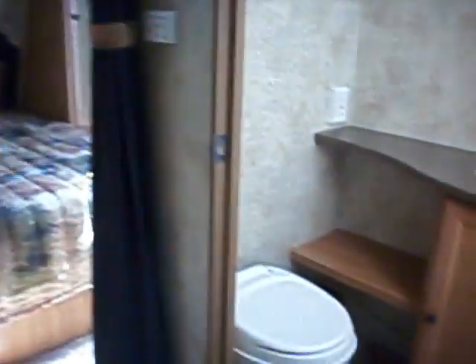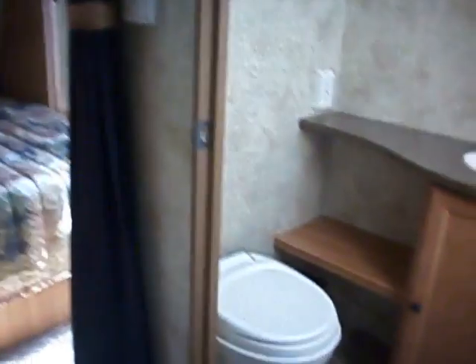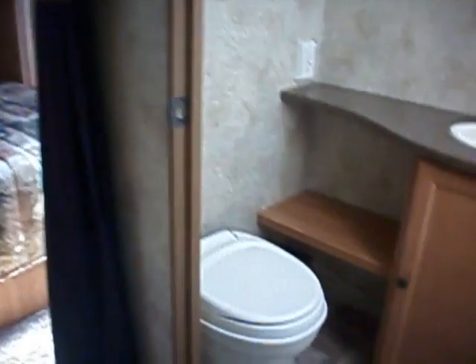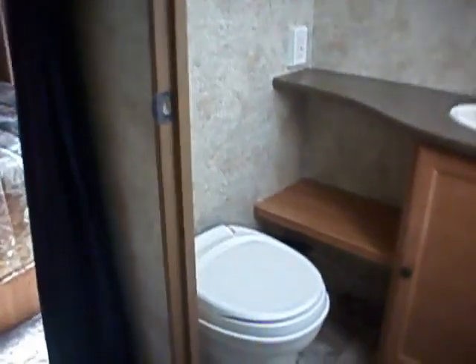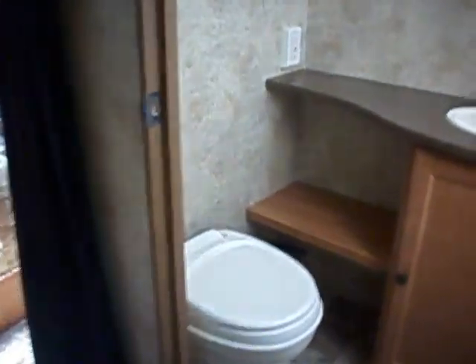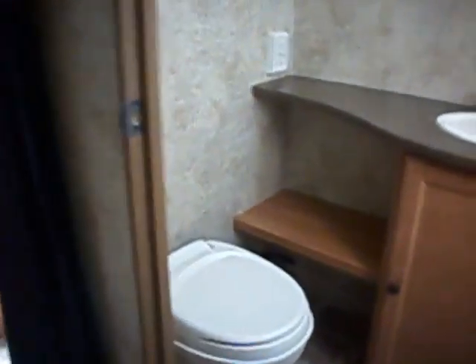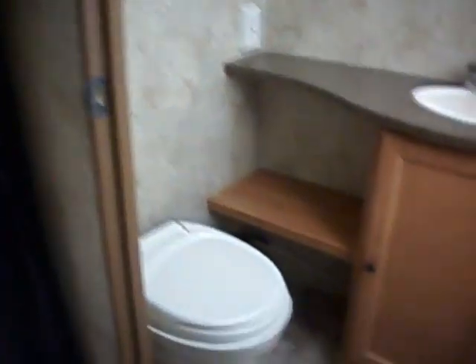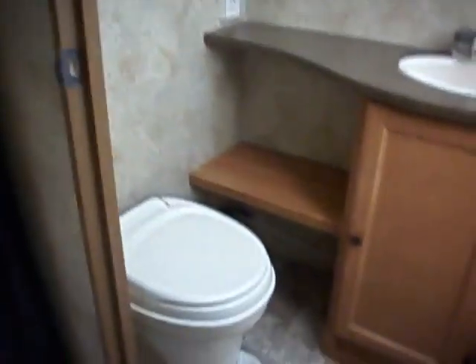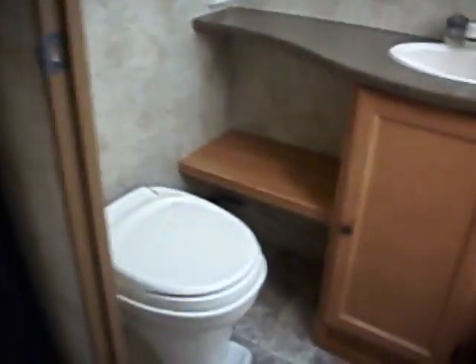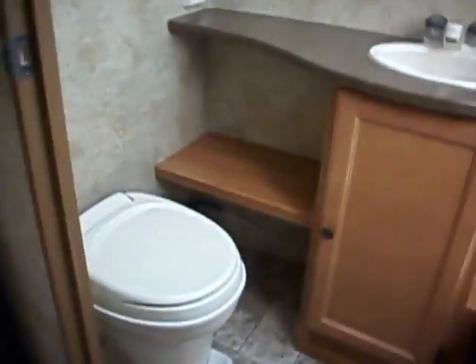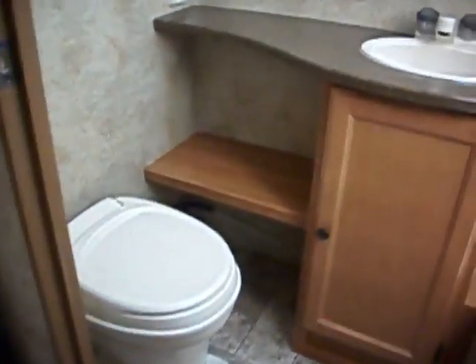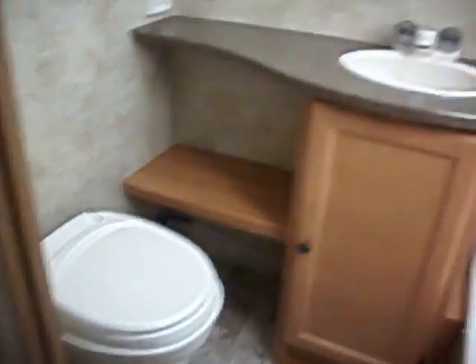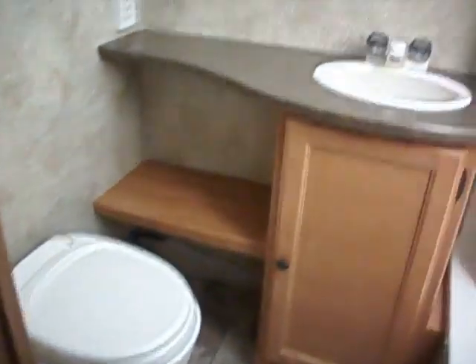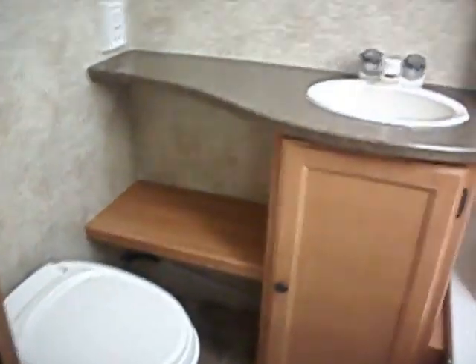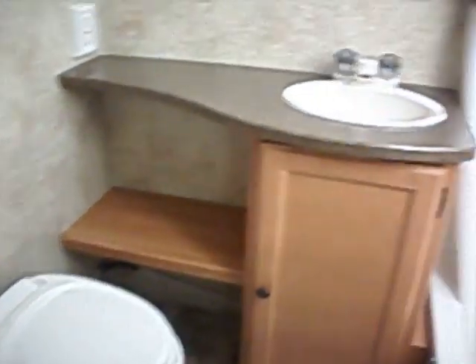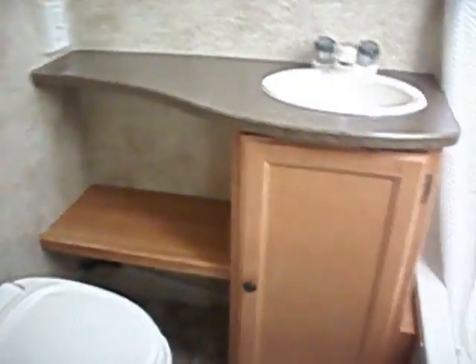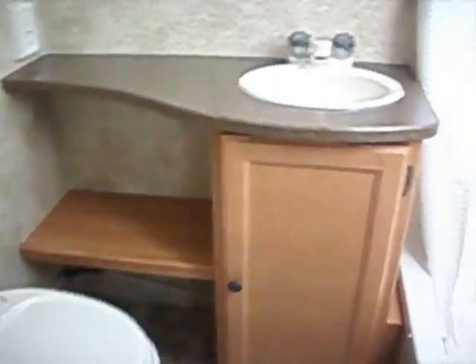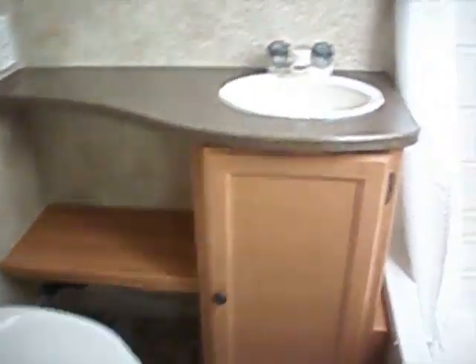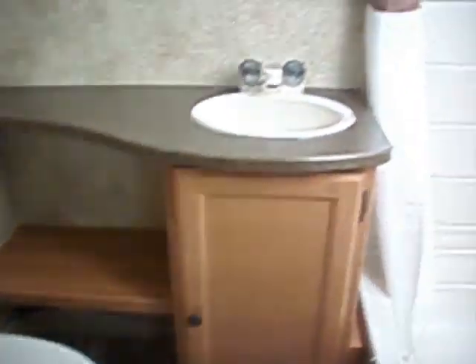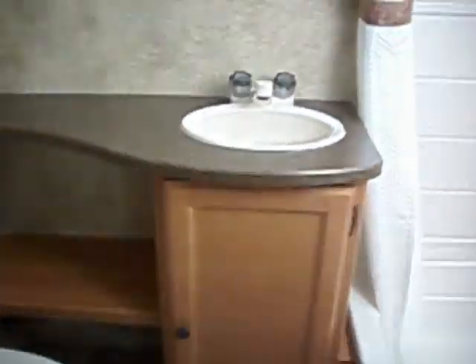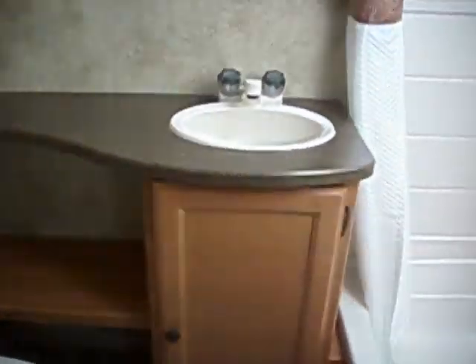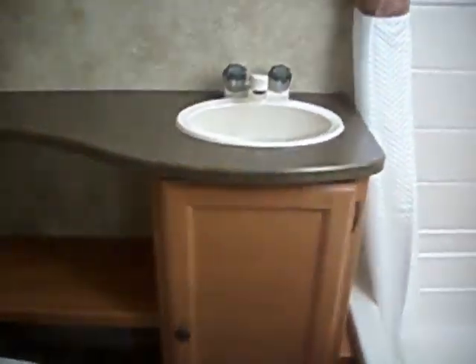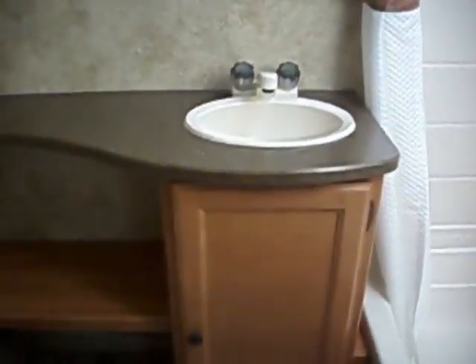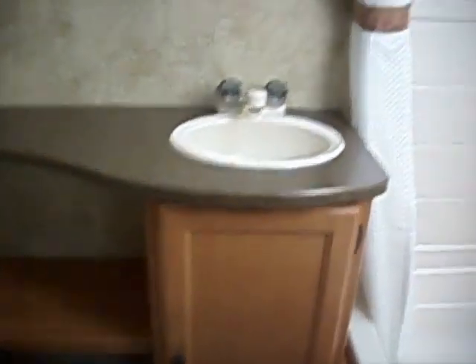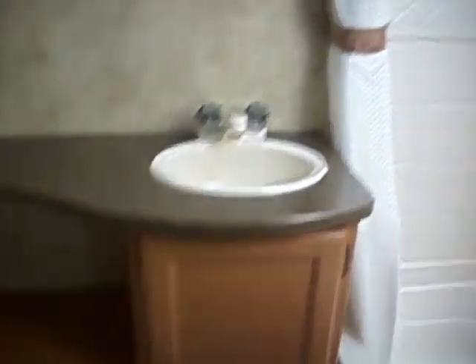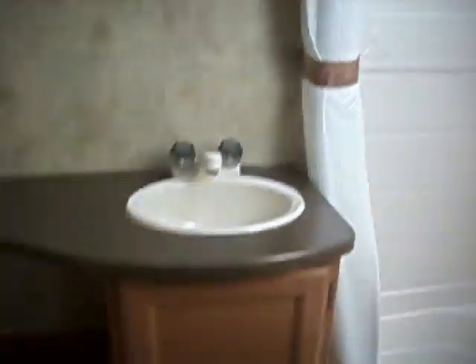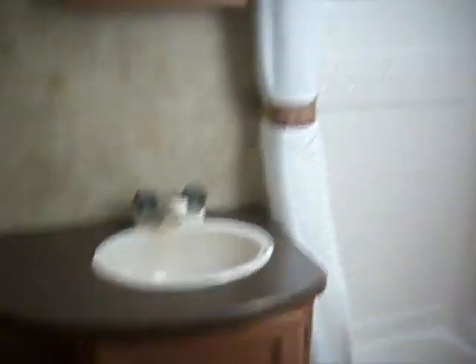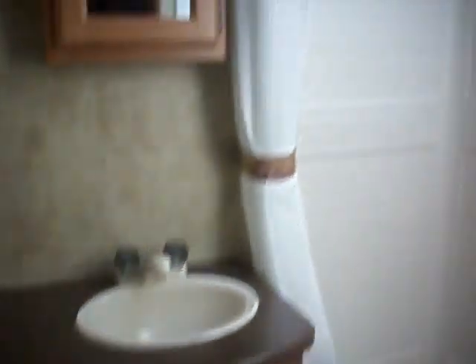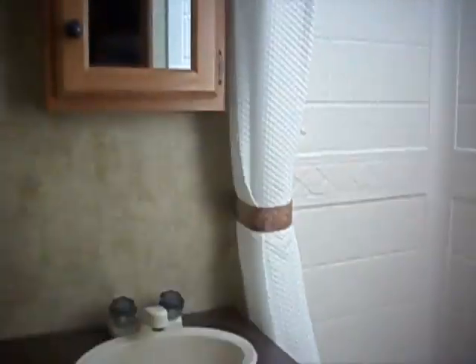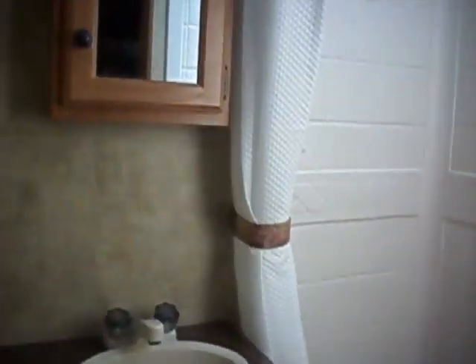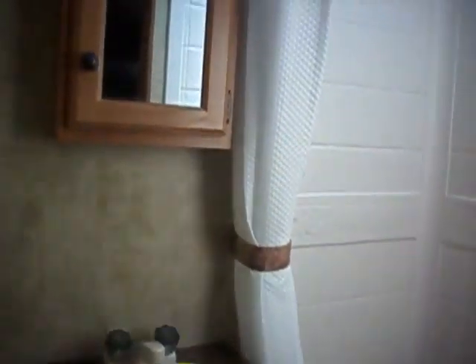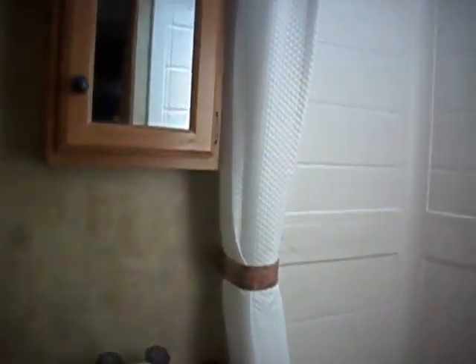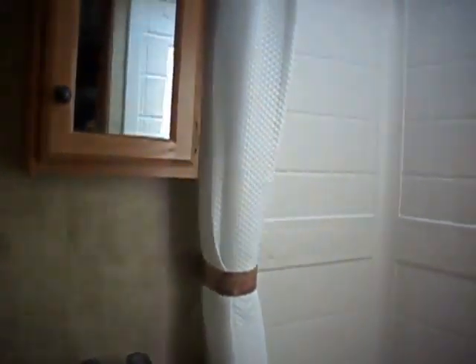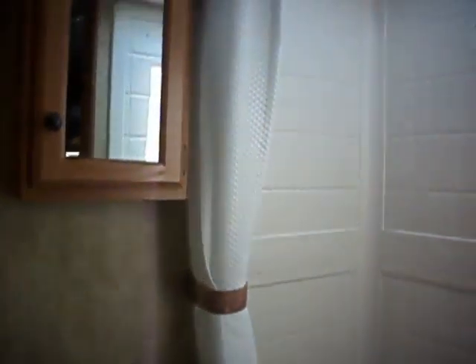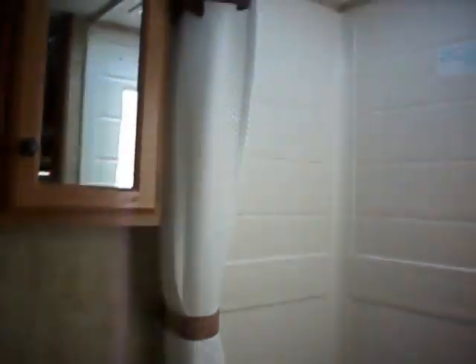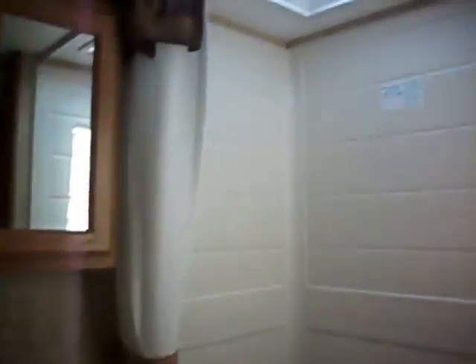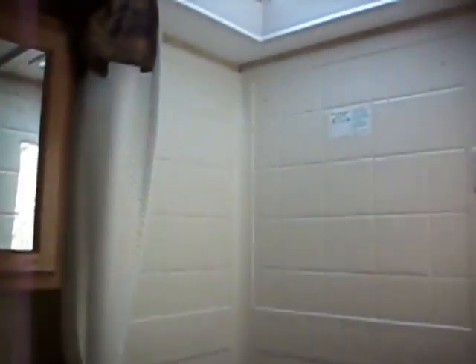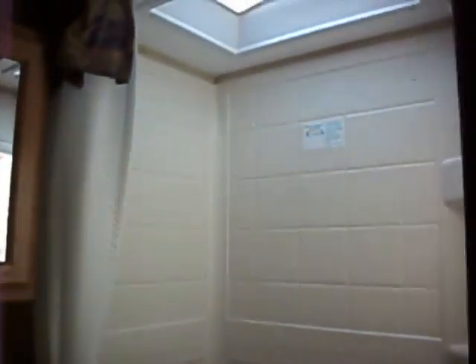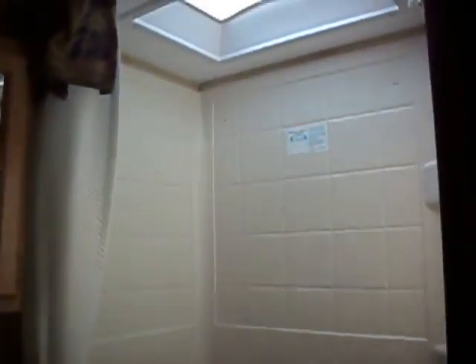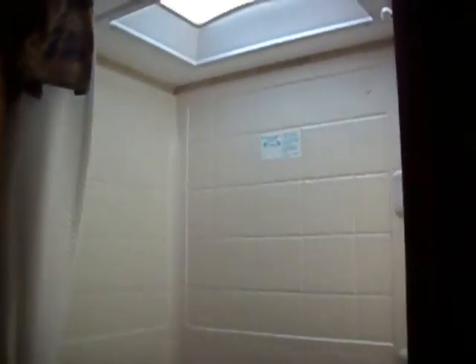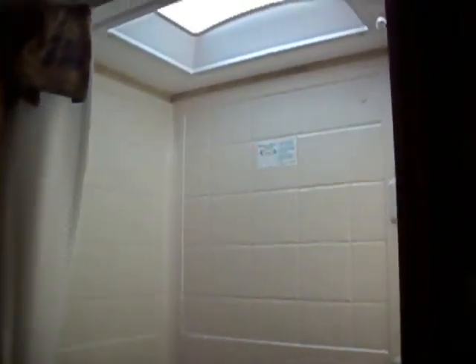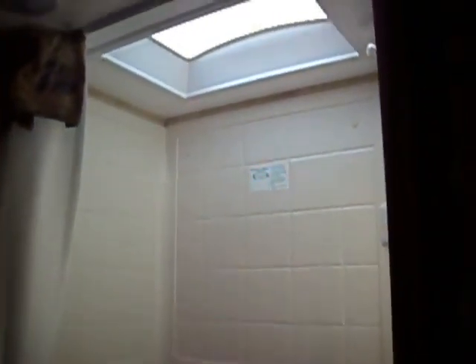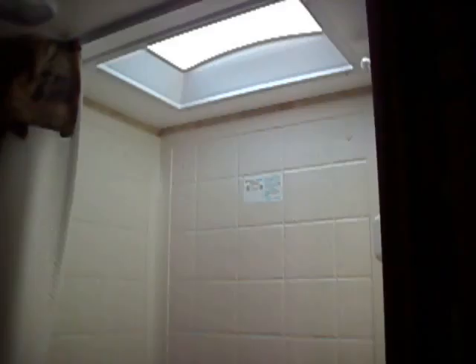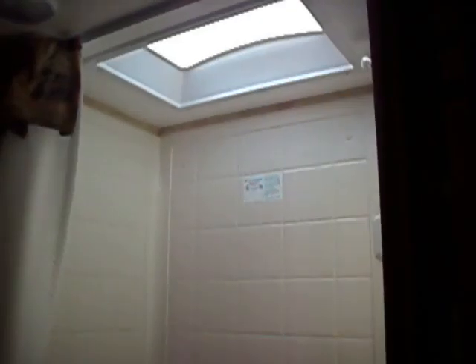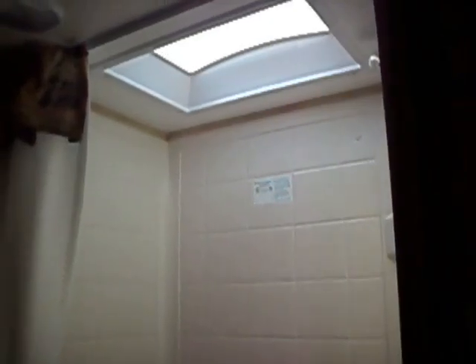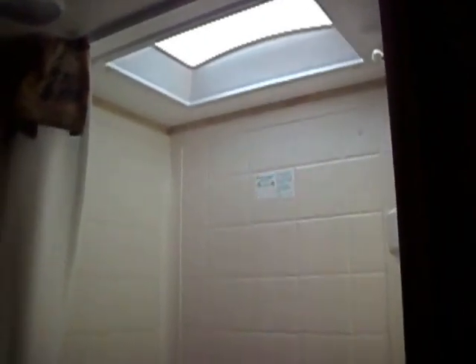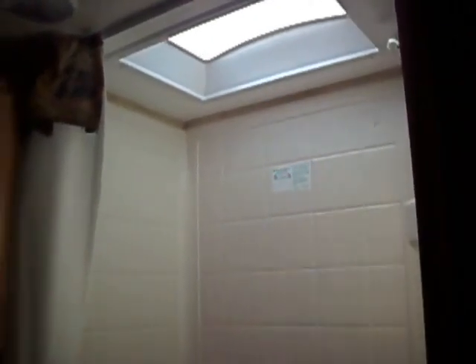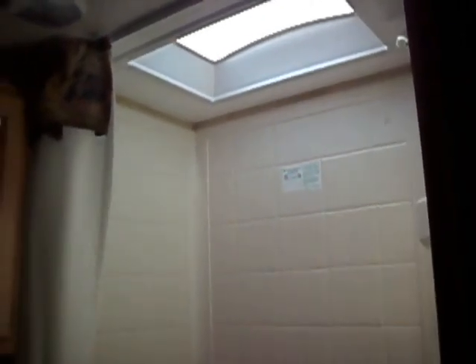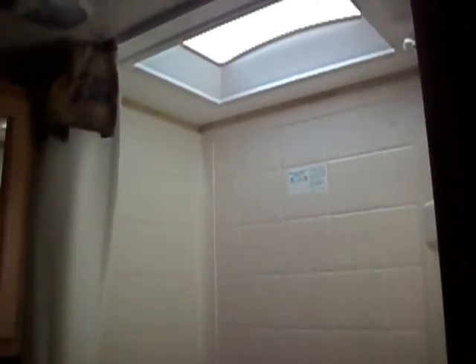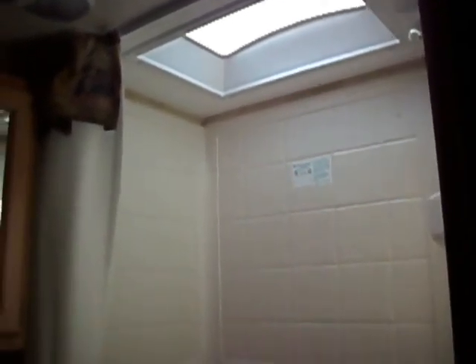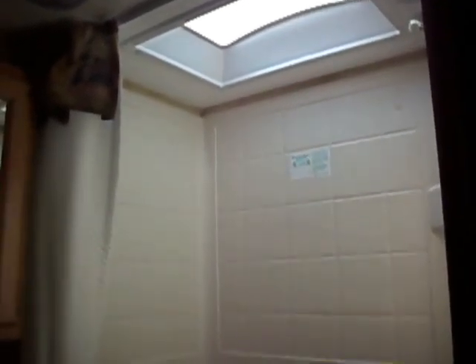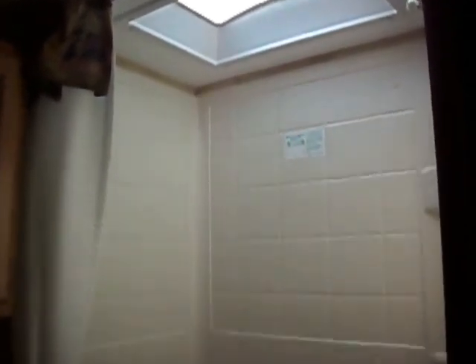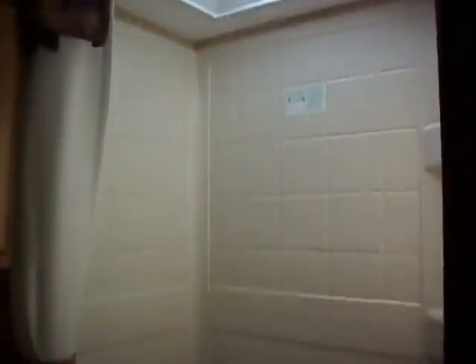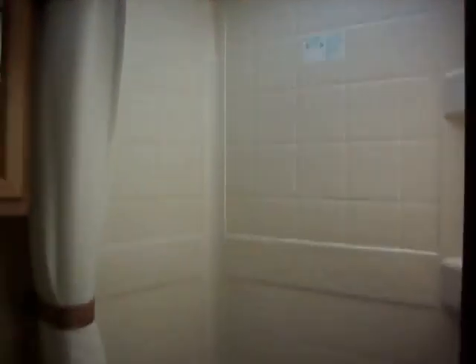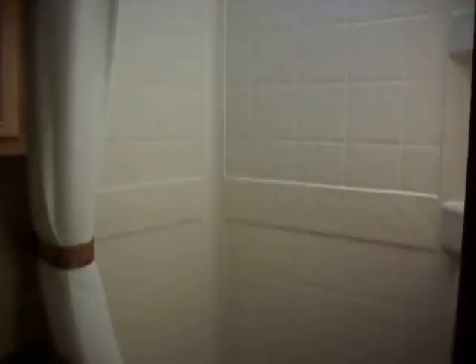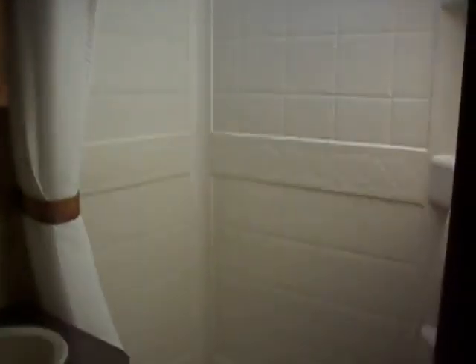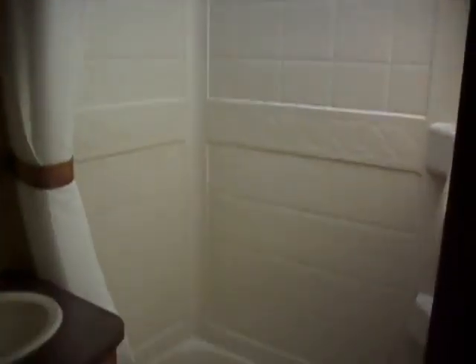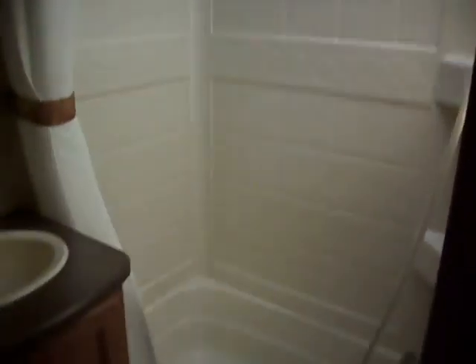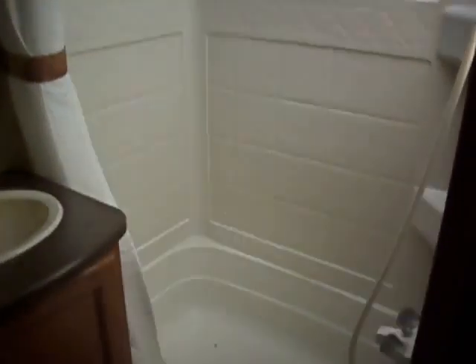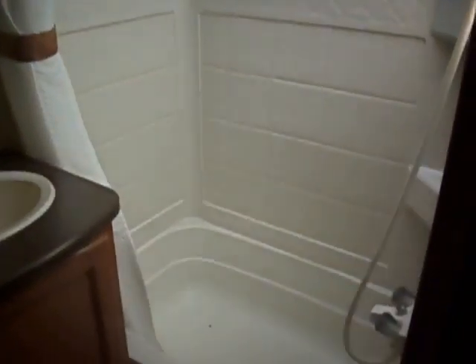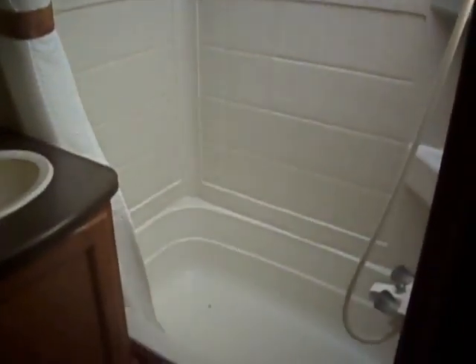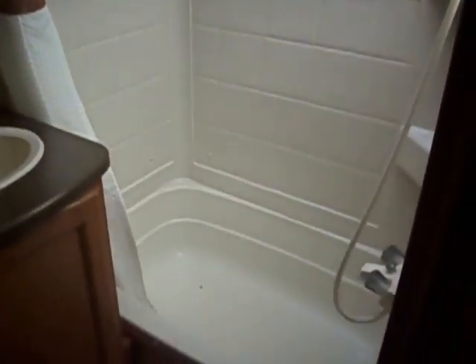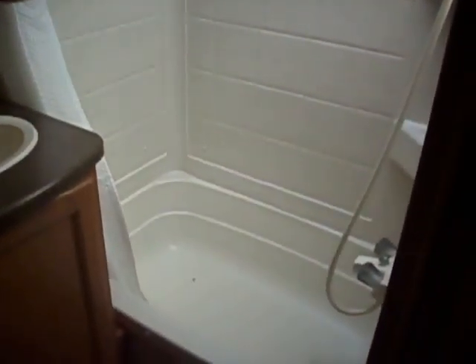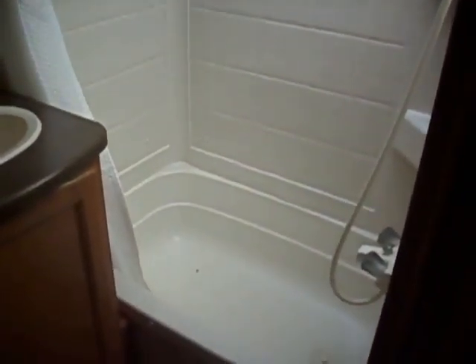The bathroom. Sink and medicine cabinet. Shower with skylight and tub.